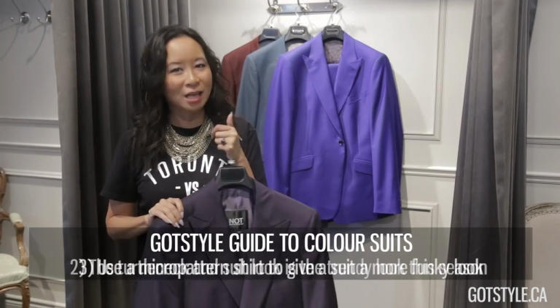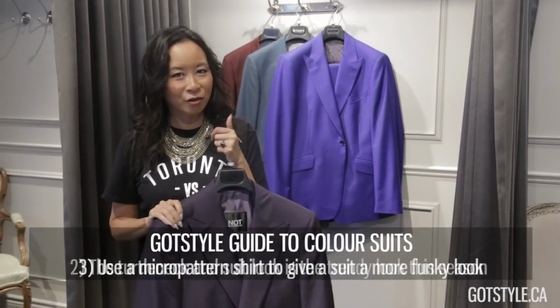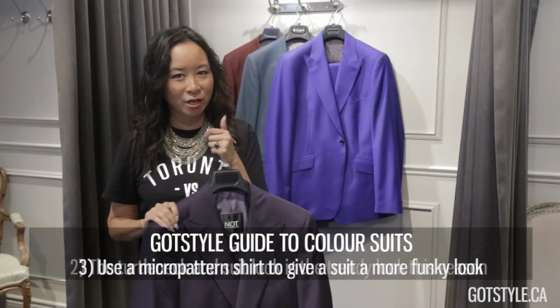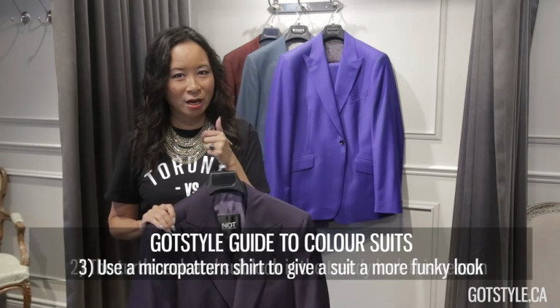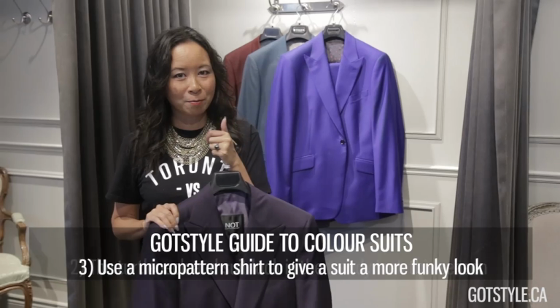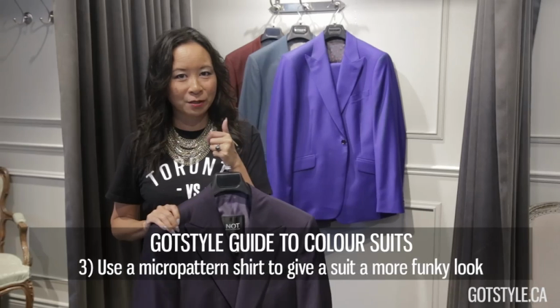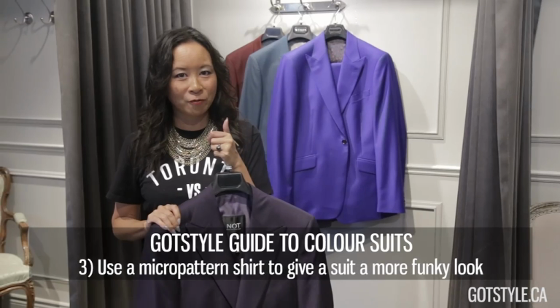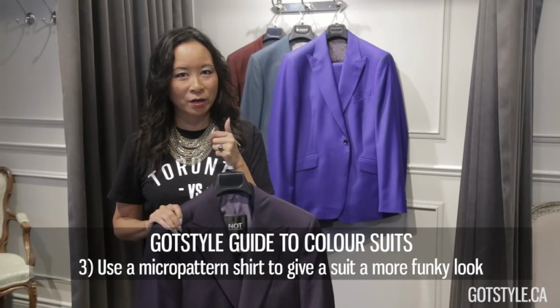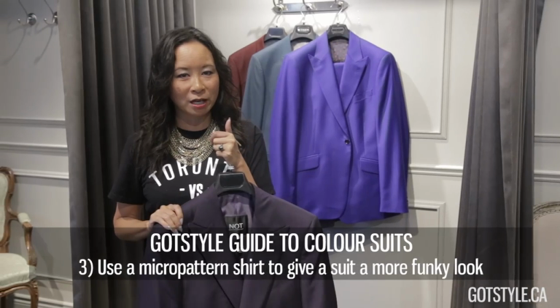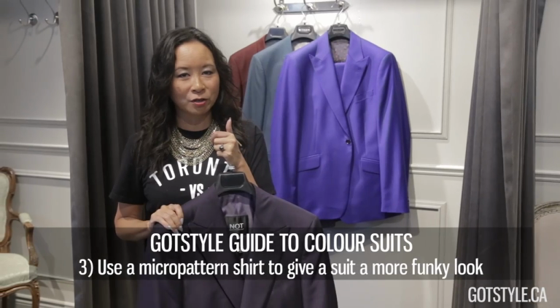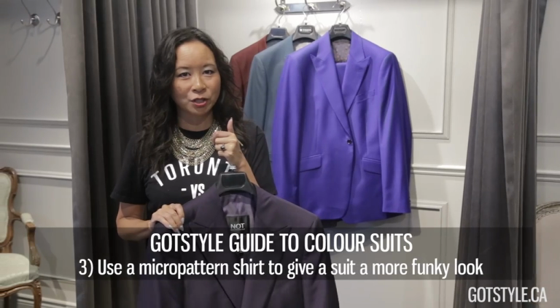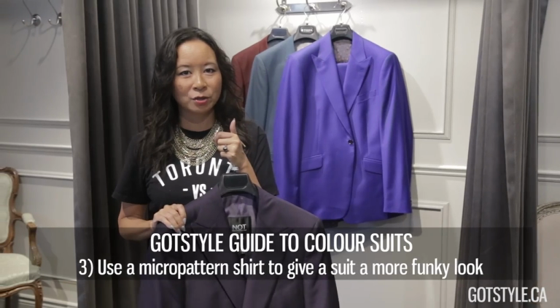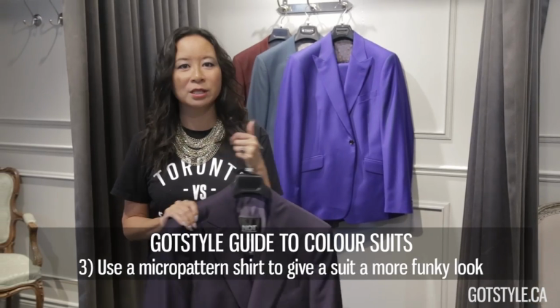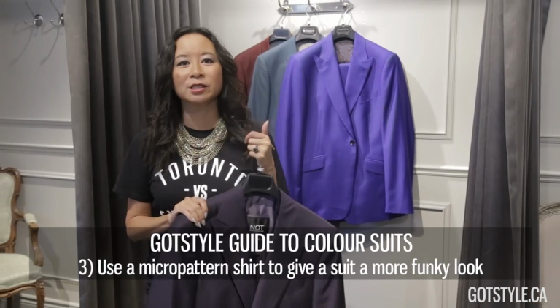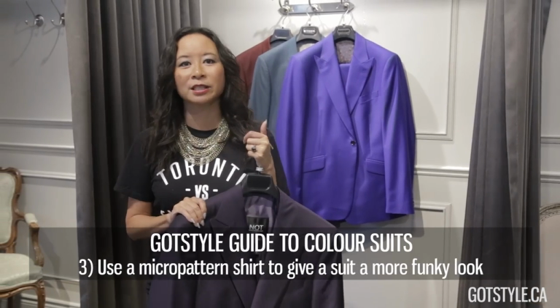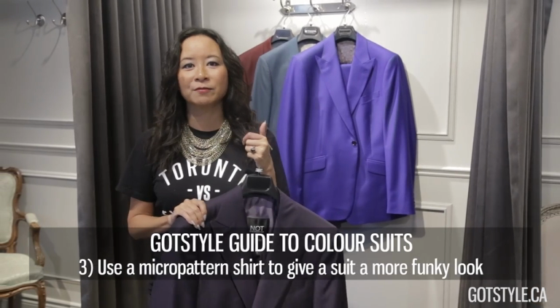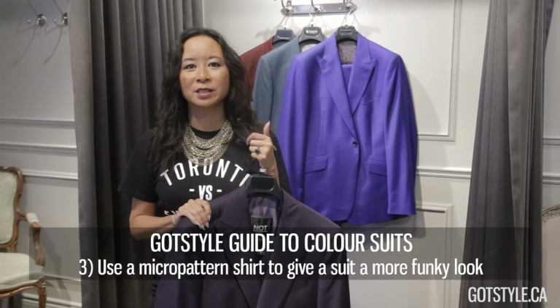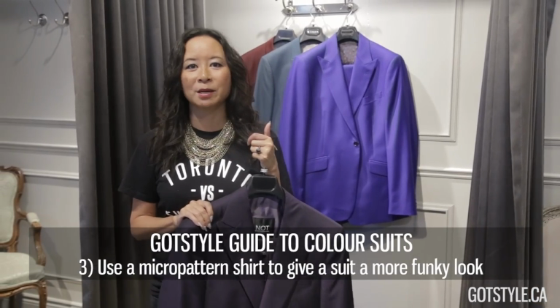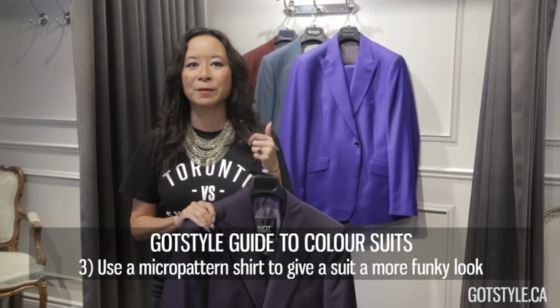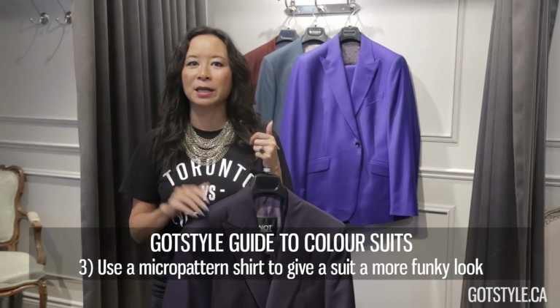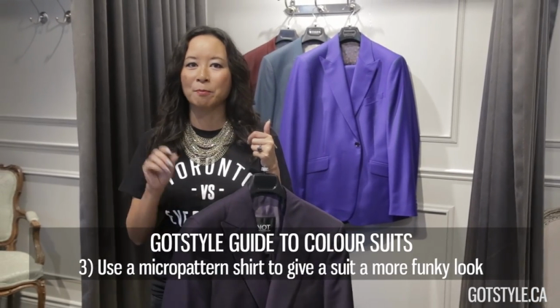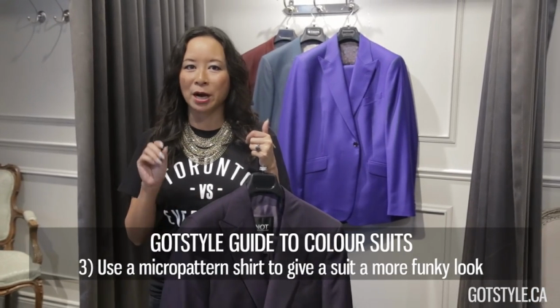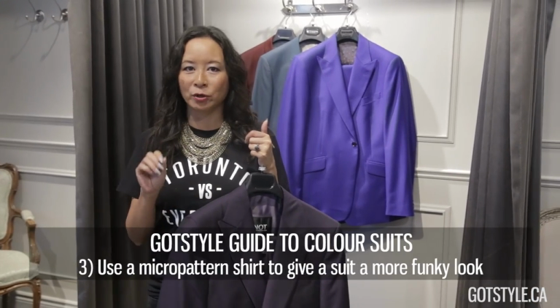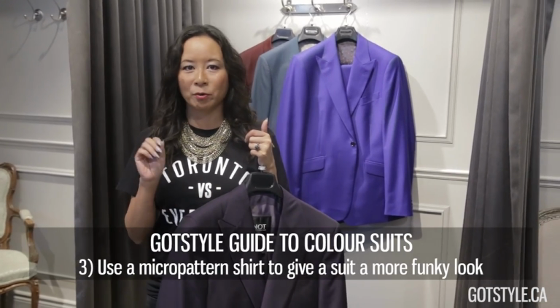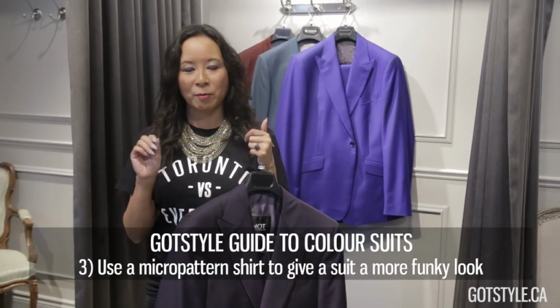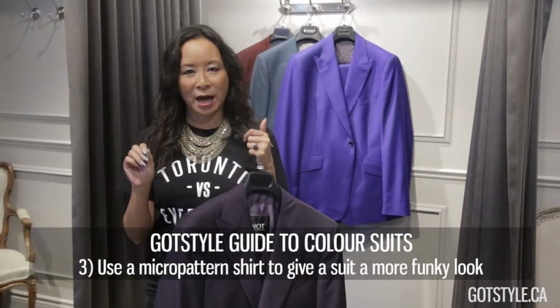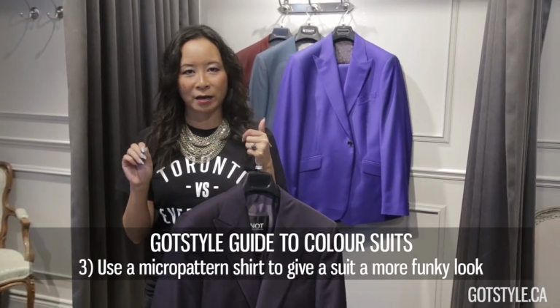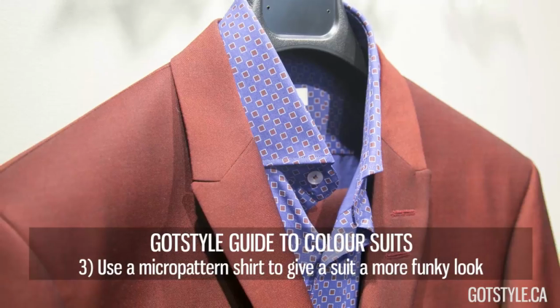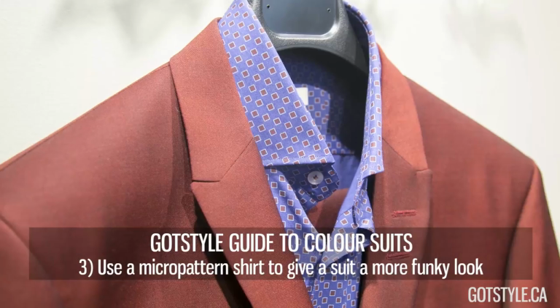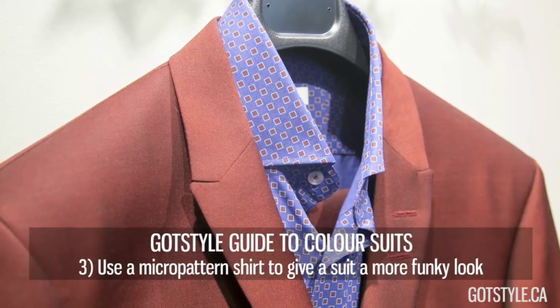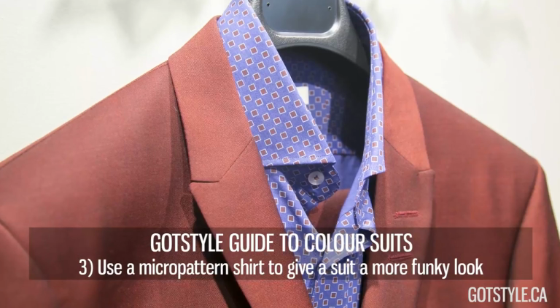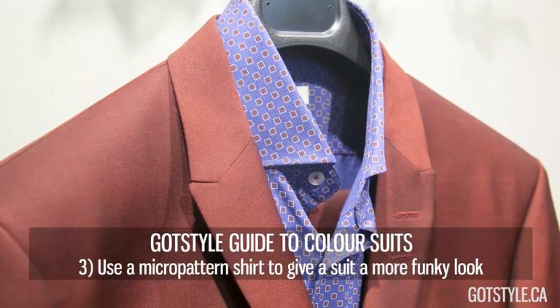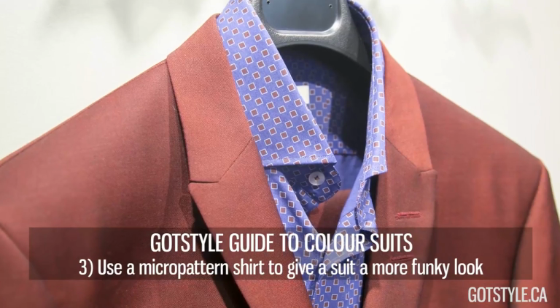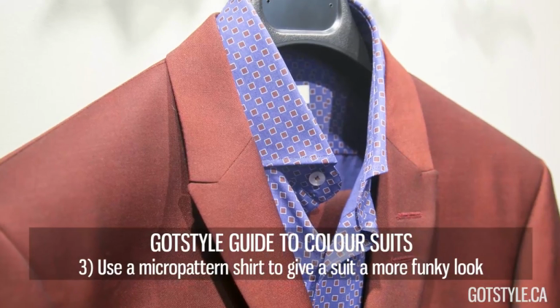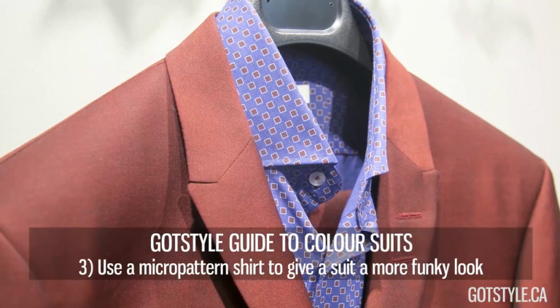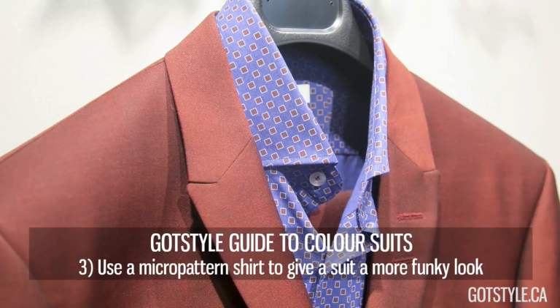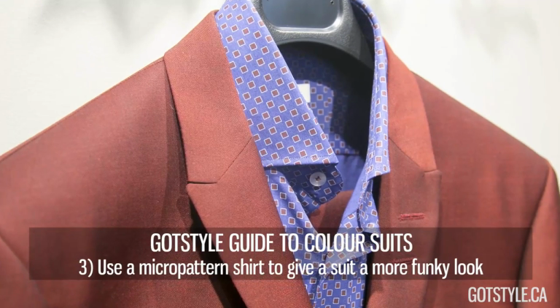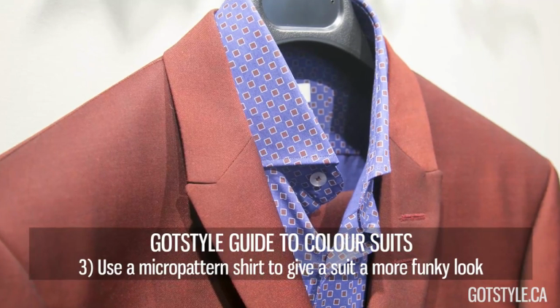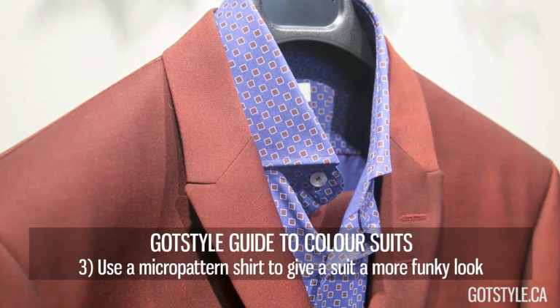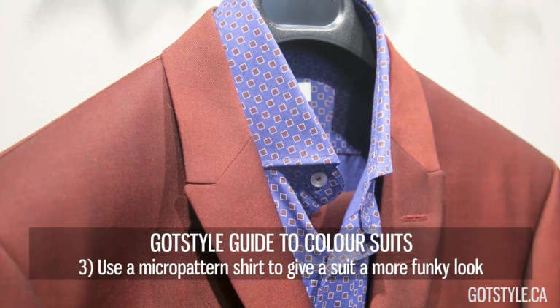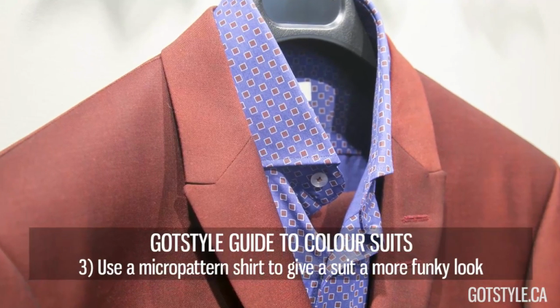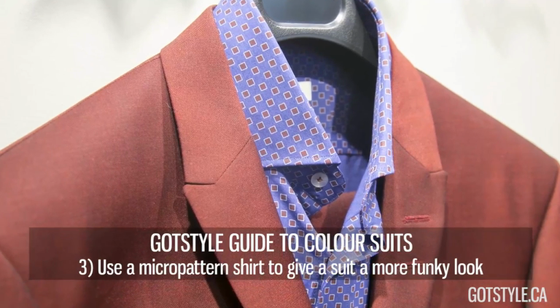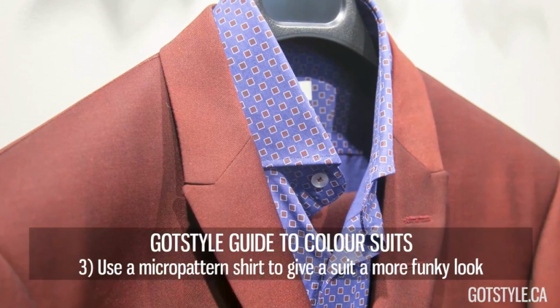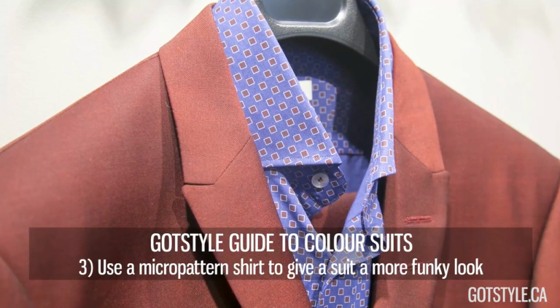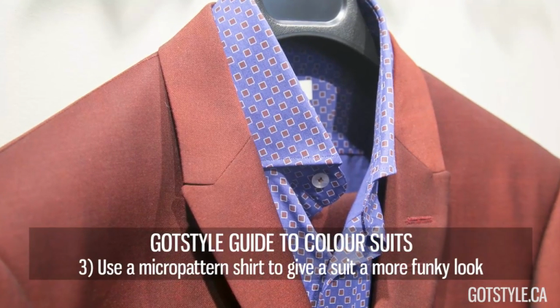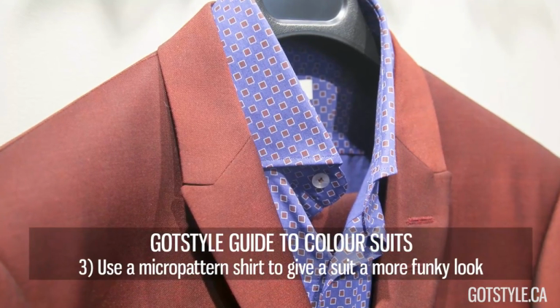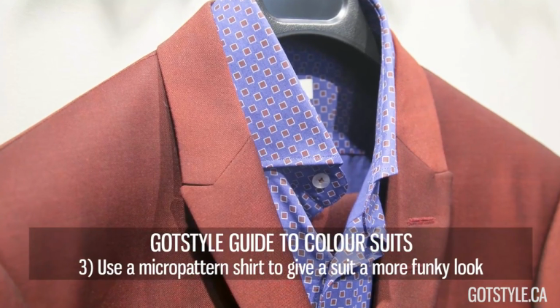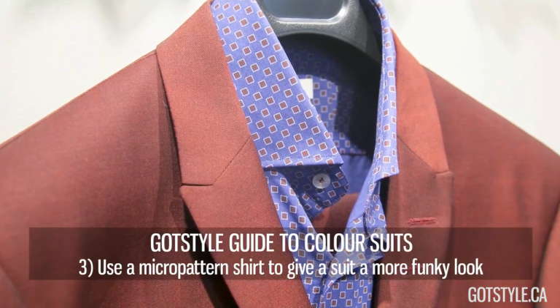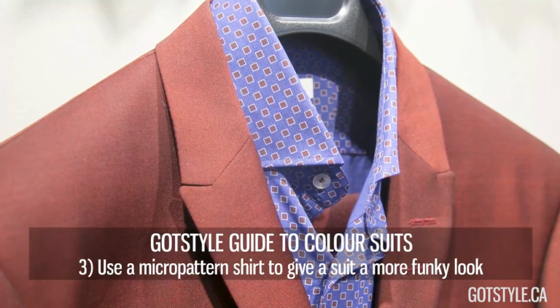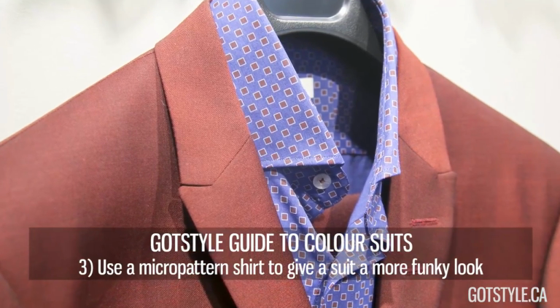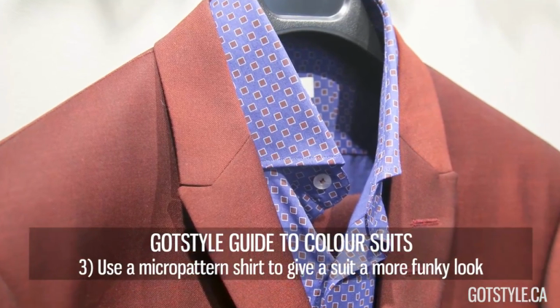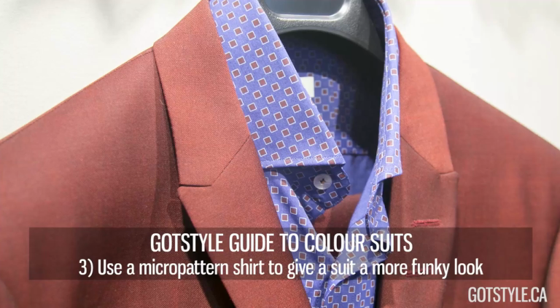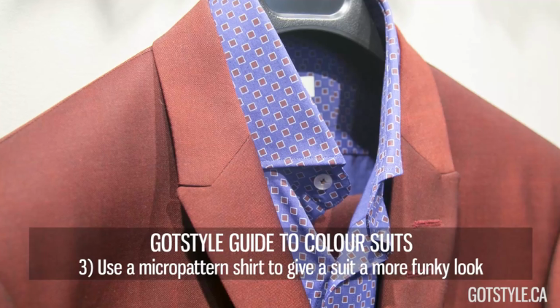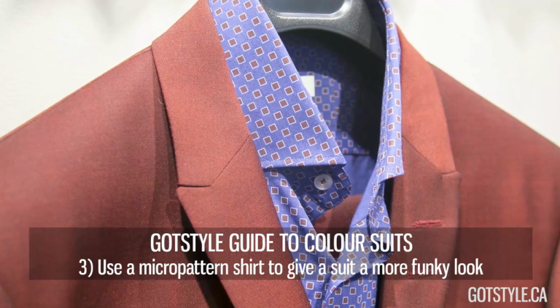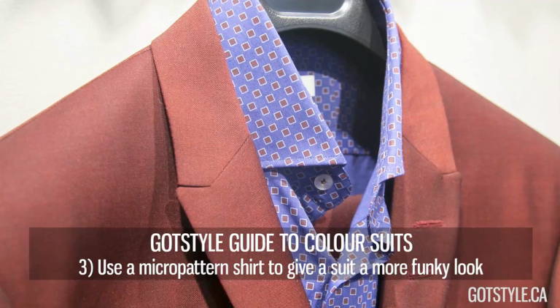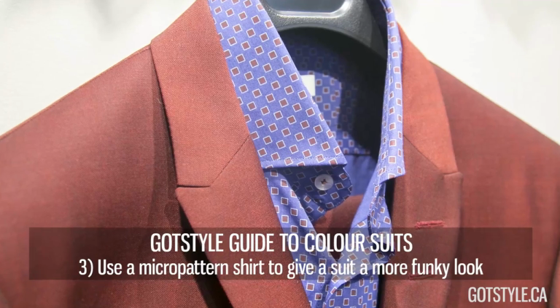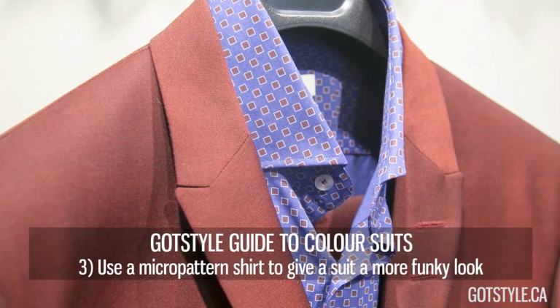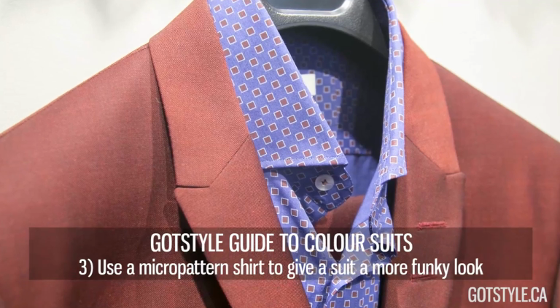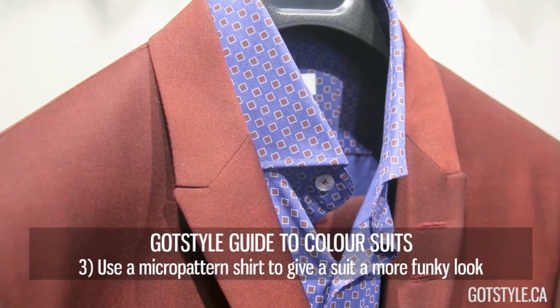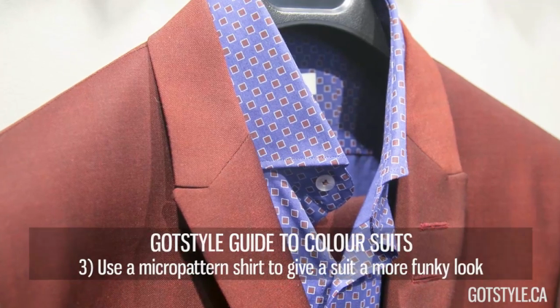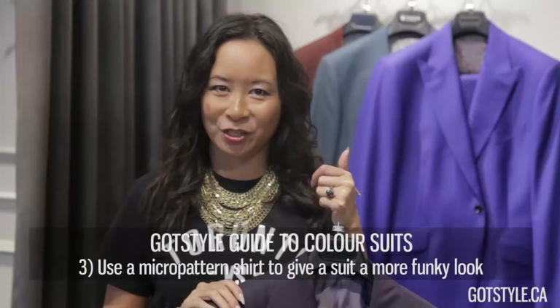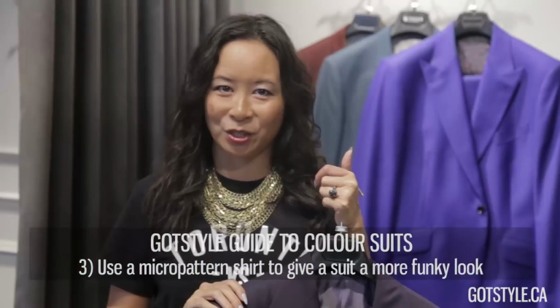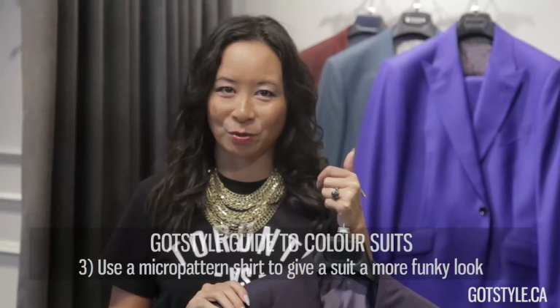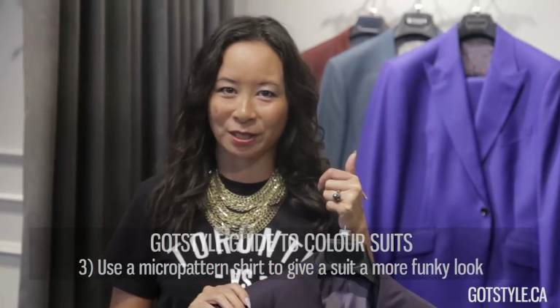Another great option for a coloured suit is looking for something in a micro pattern — something with a small pattern that picks up on the colour detail of the suit.